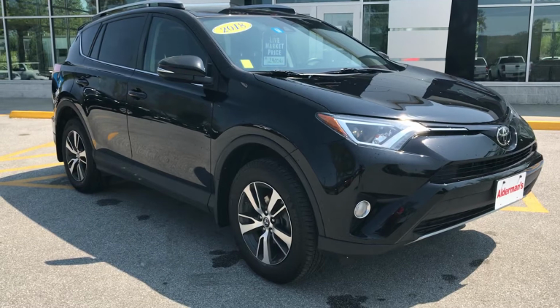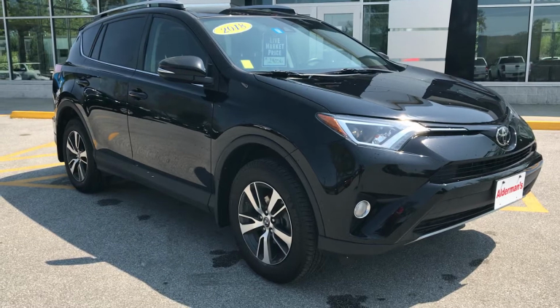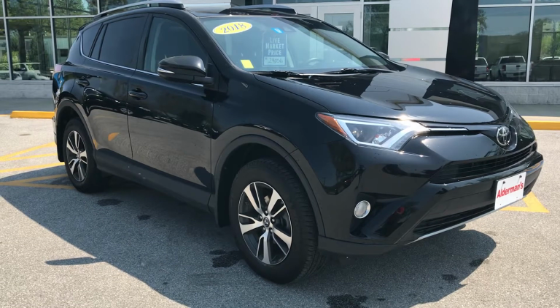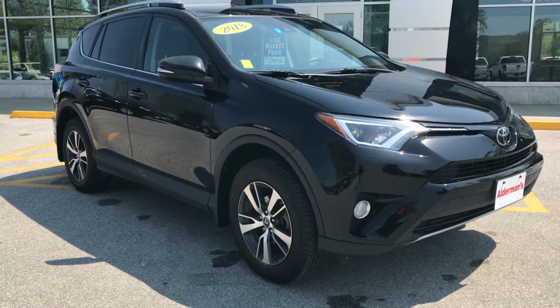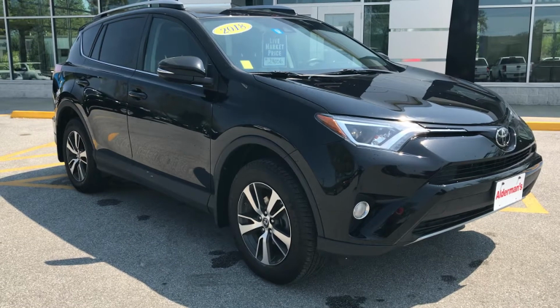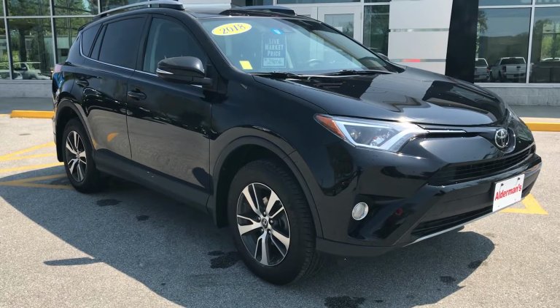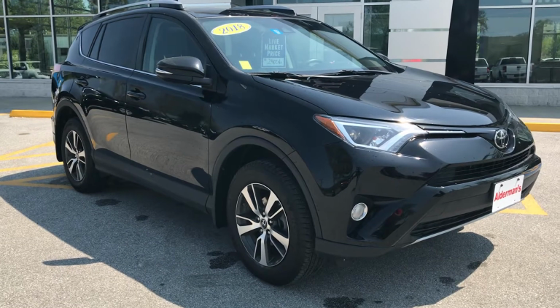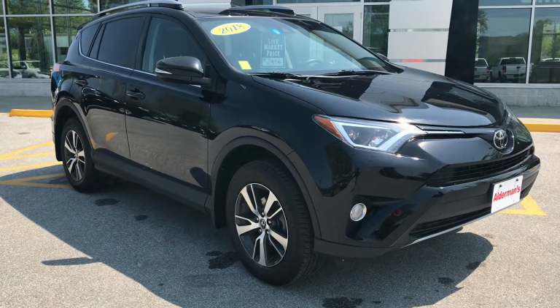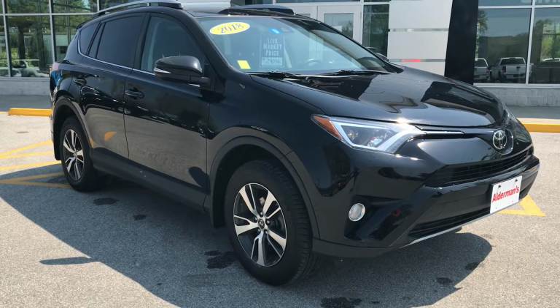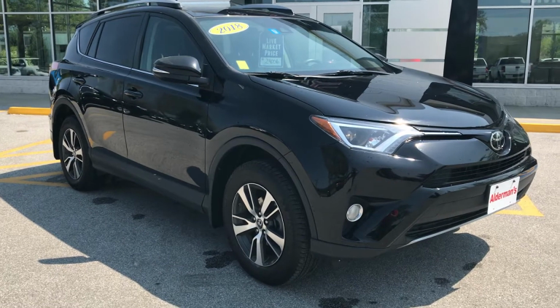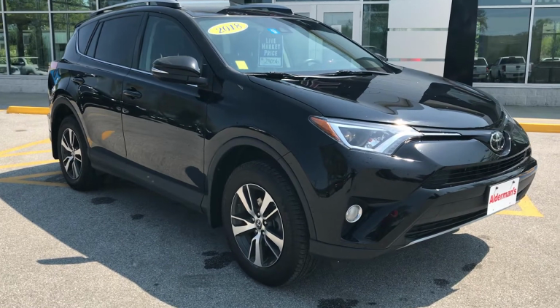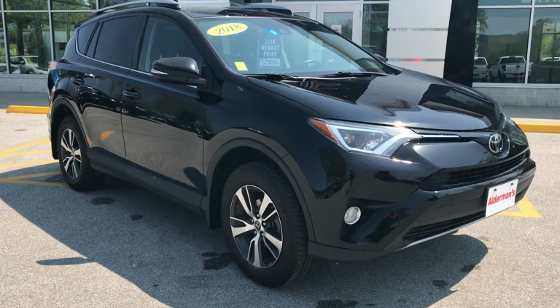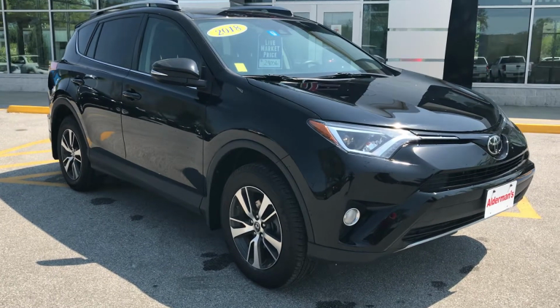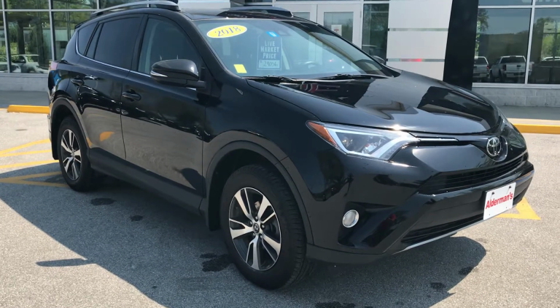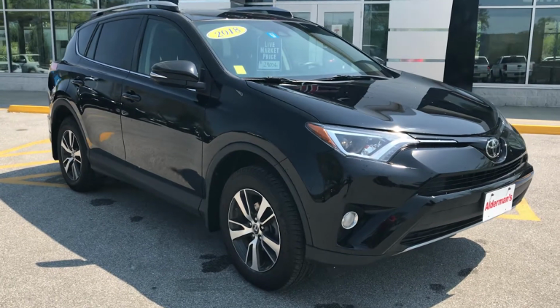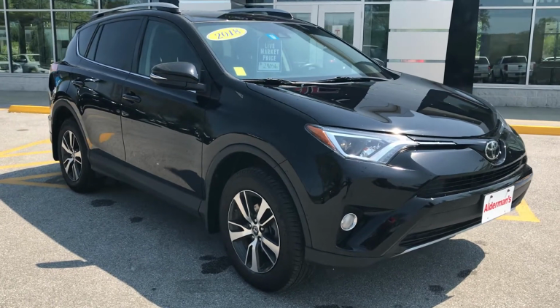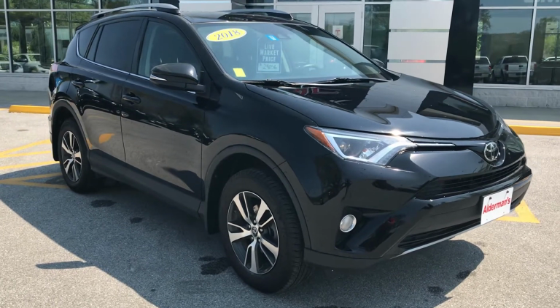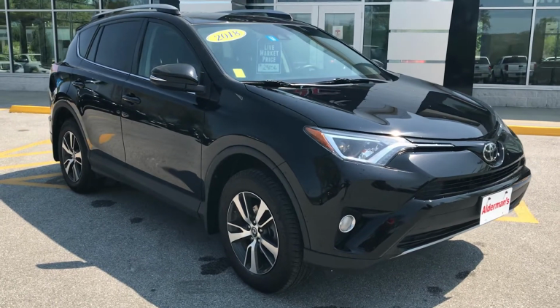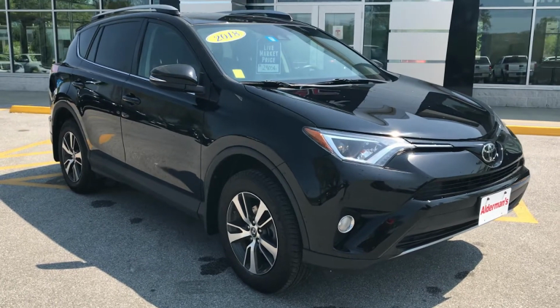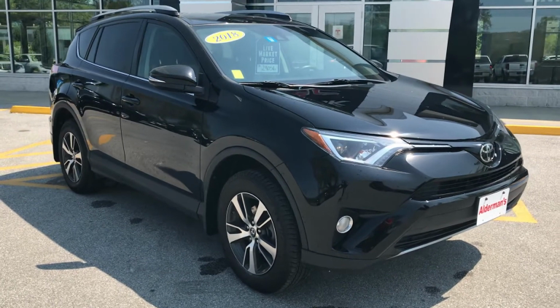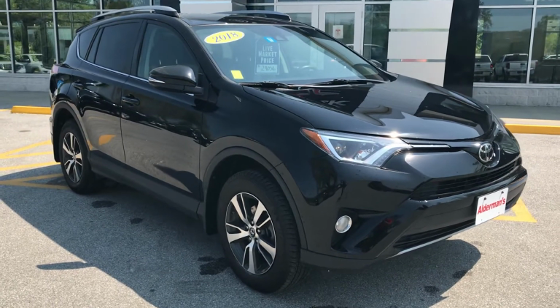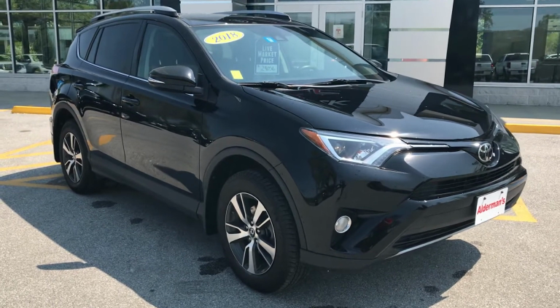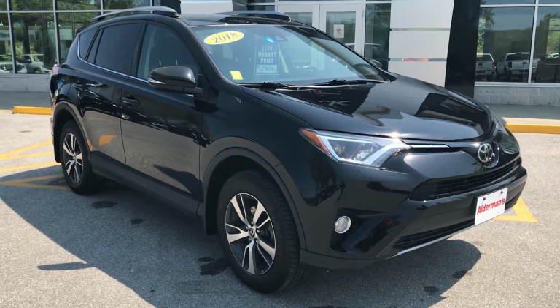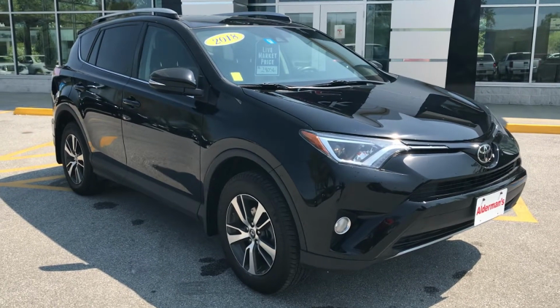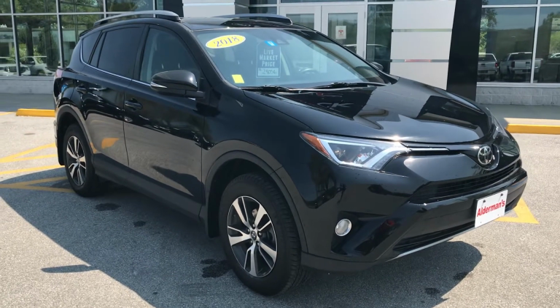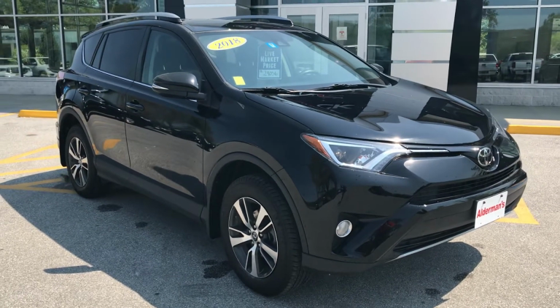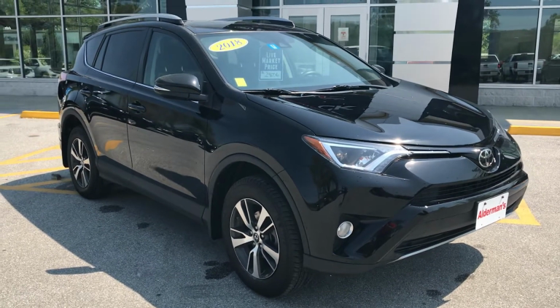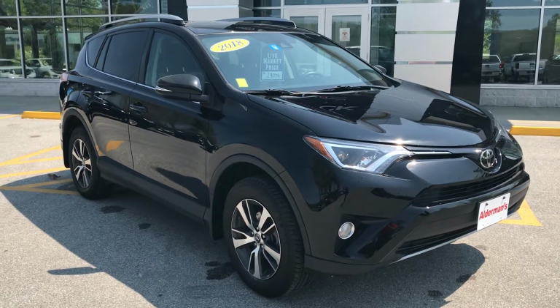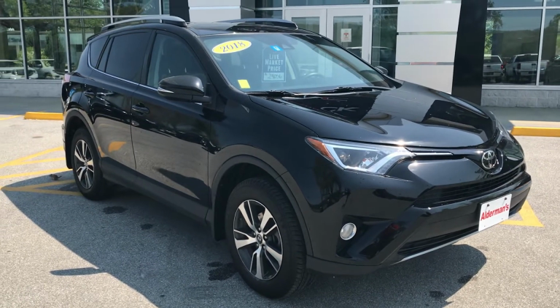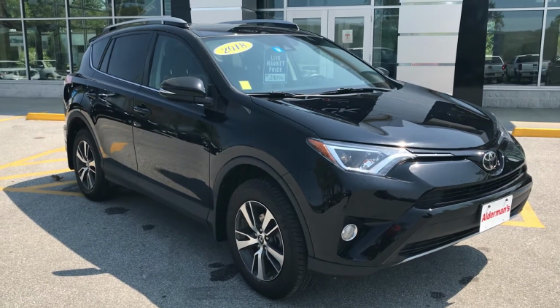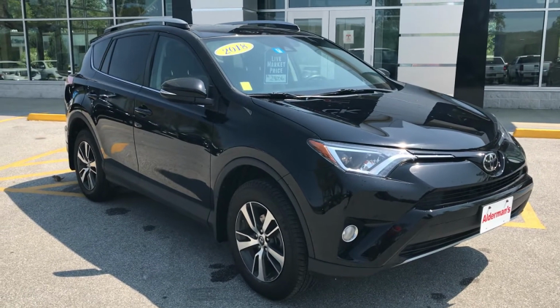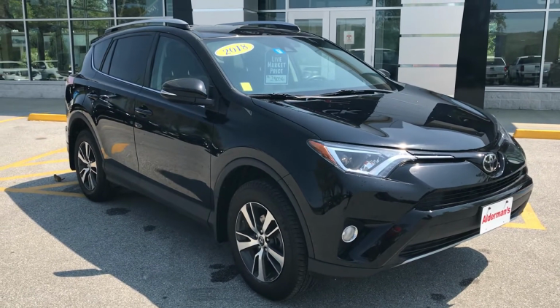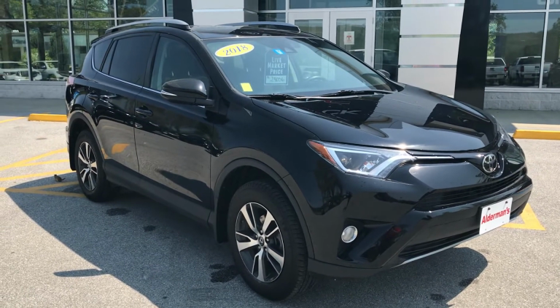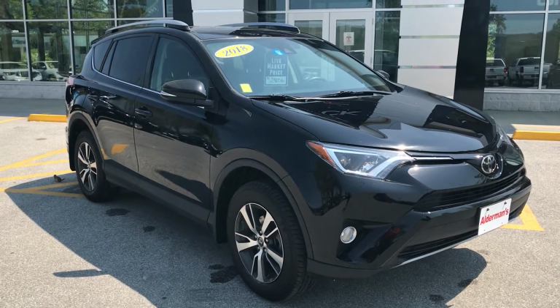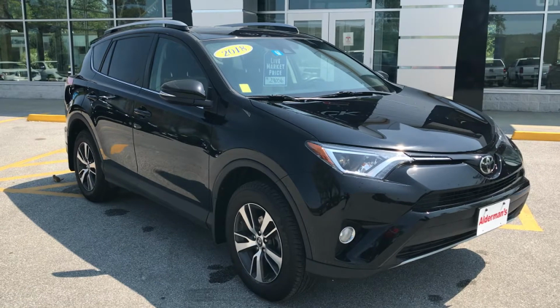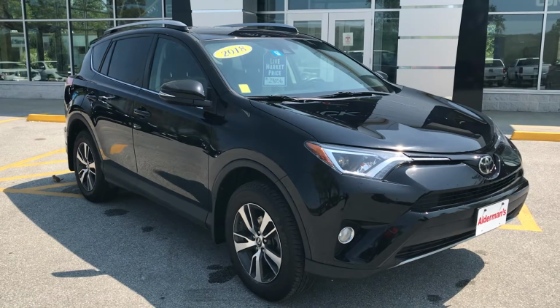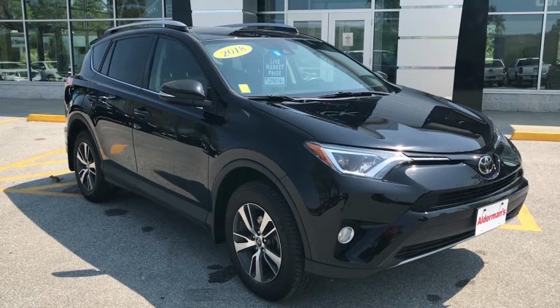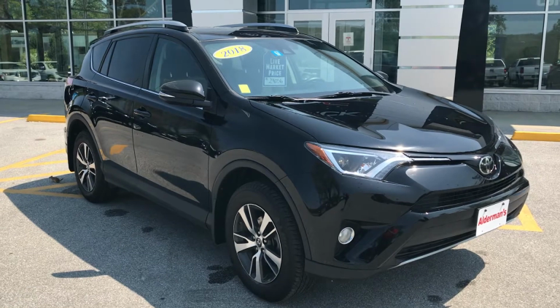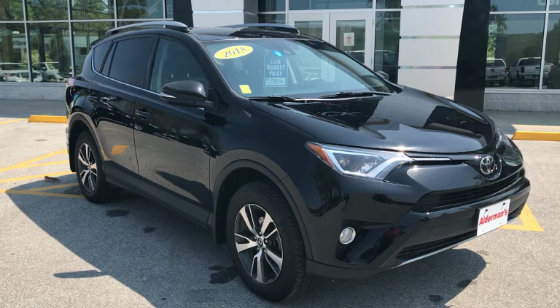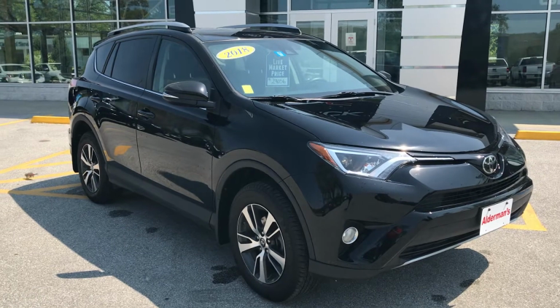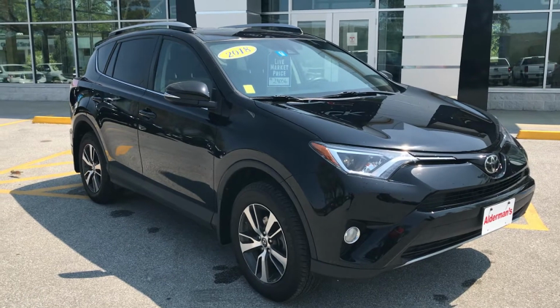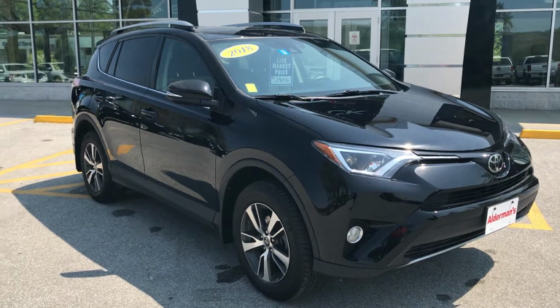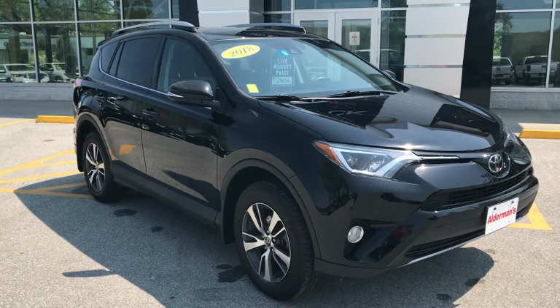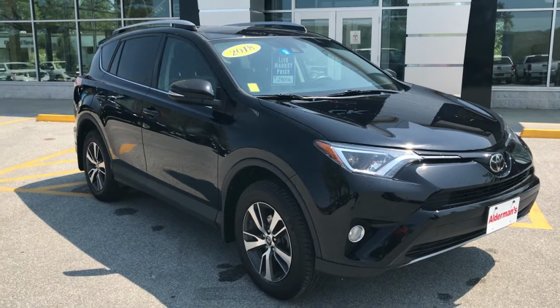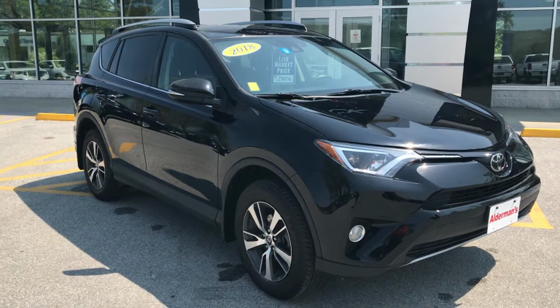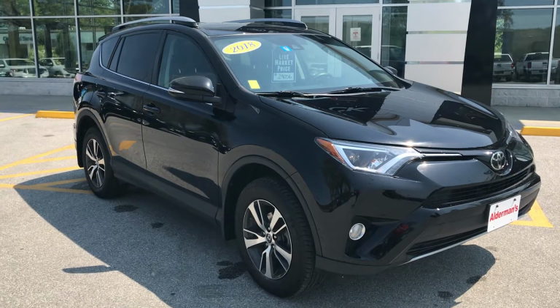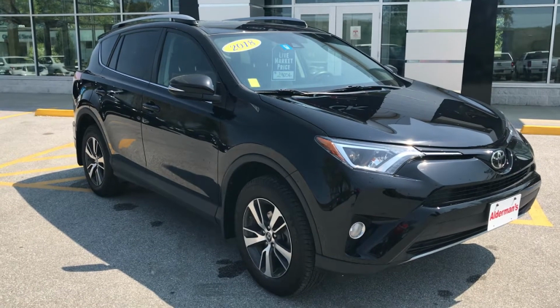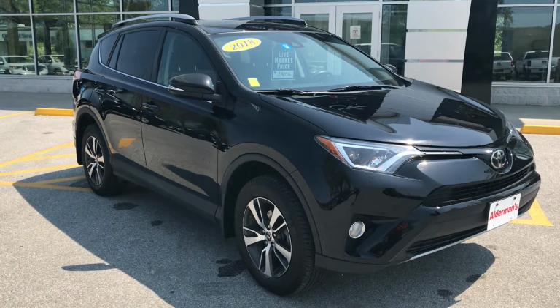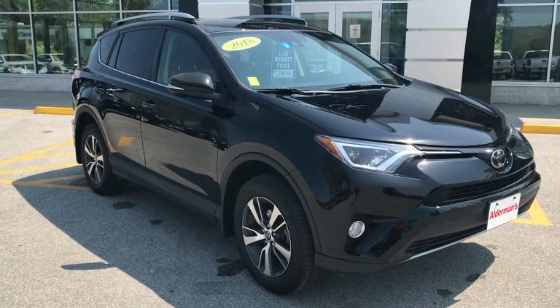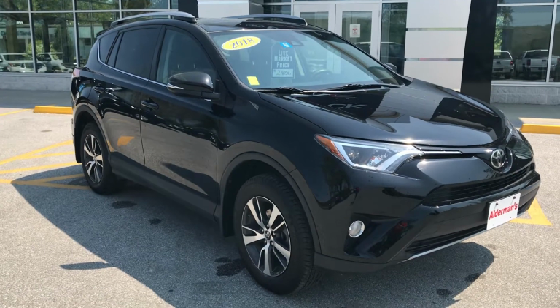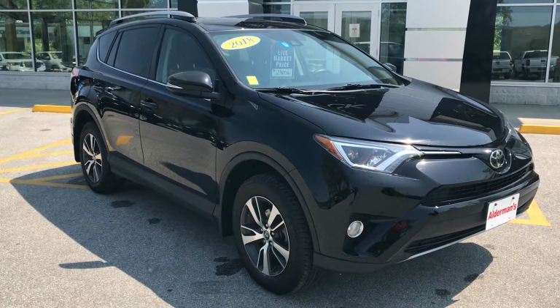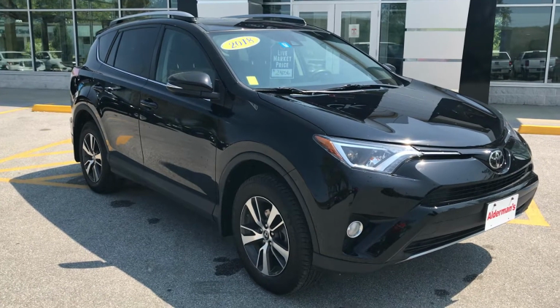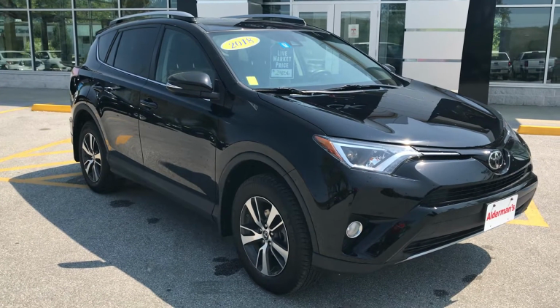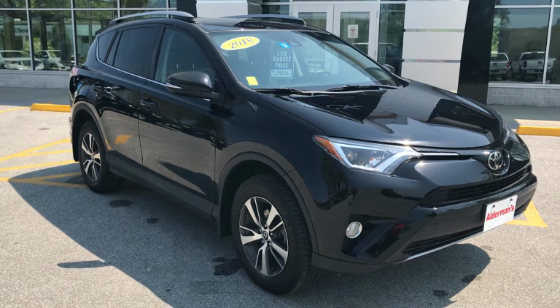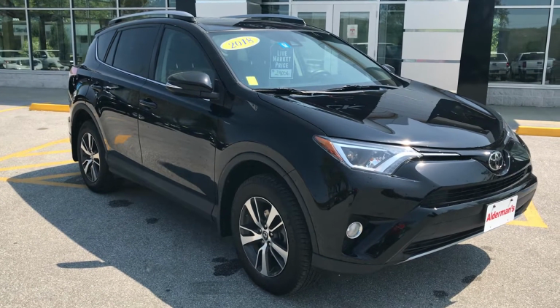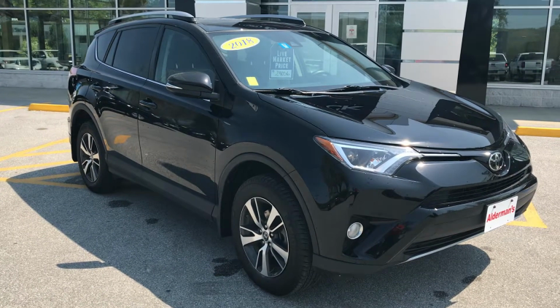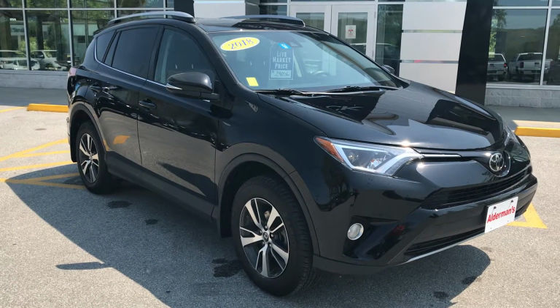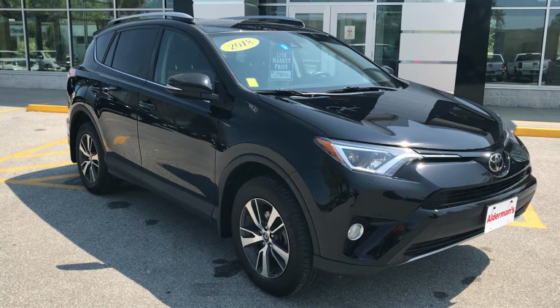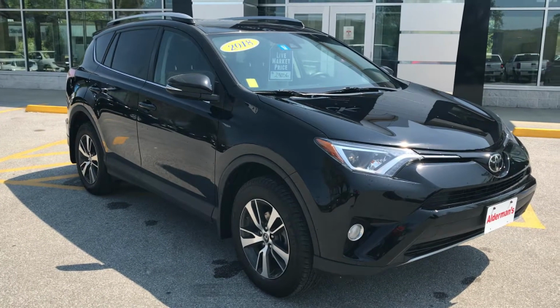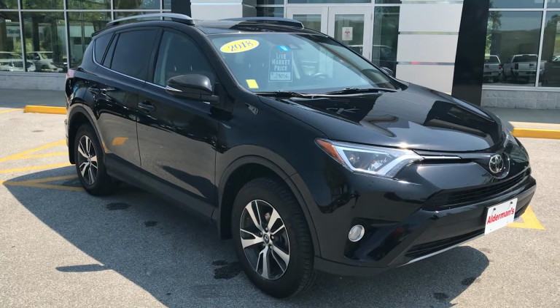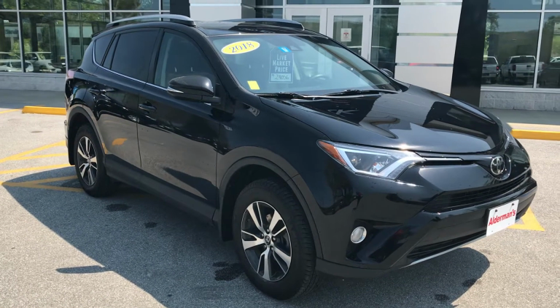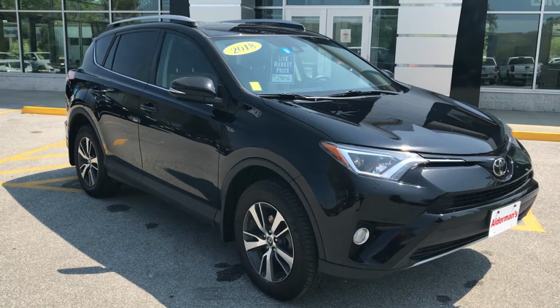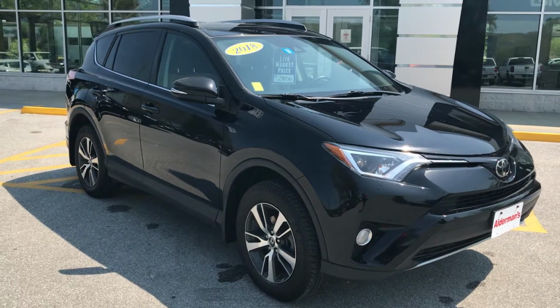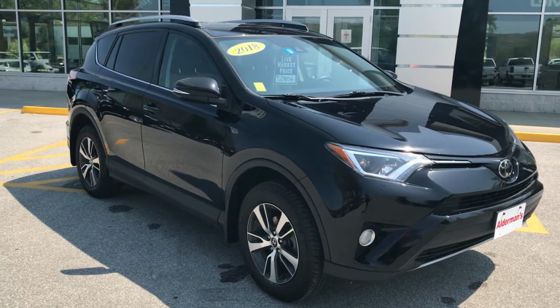Hi Donna, Jim McCarron here at Alderman Chevrolet Buick GMC, Vermont's favorite car dealership. We're known for awesome deals and fabulous service.